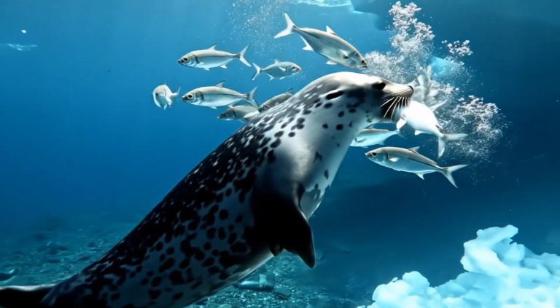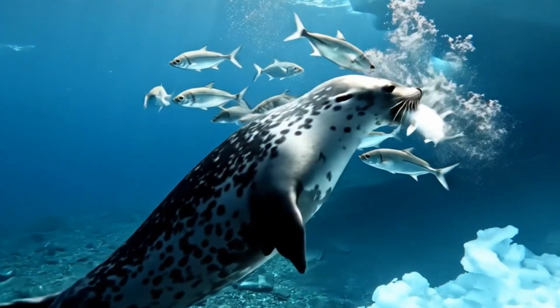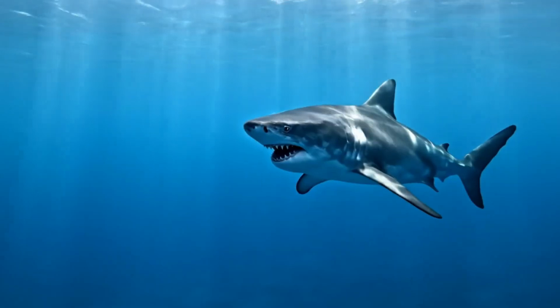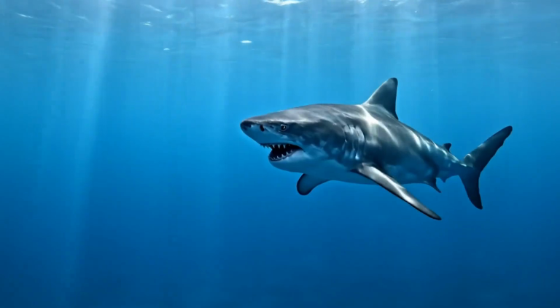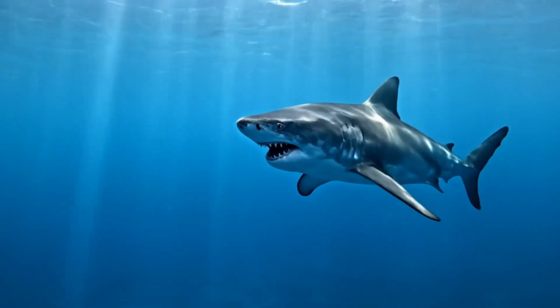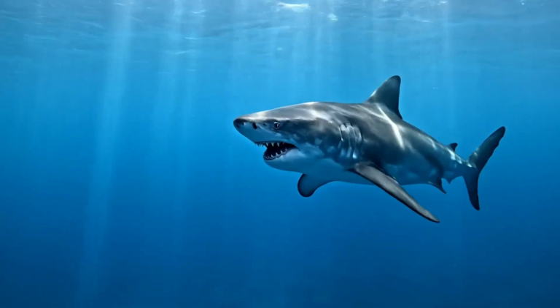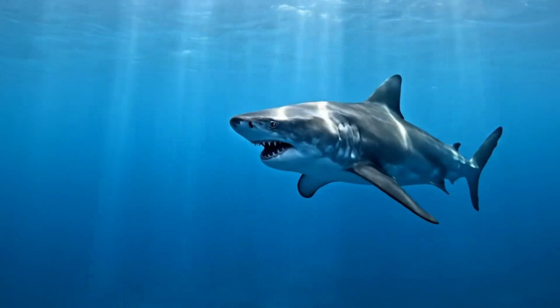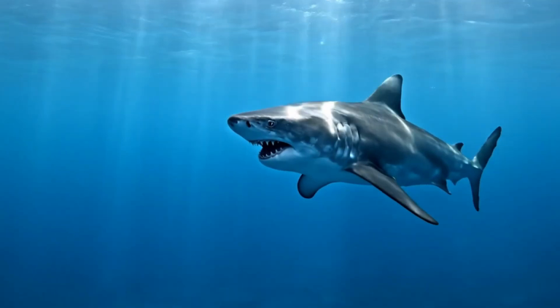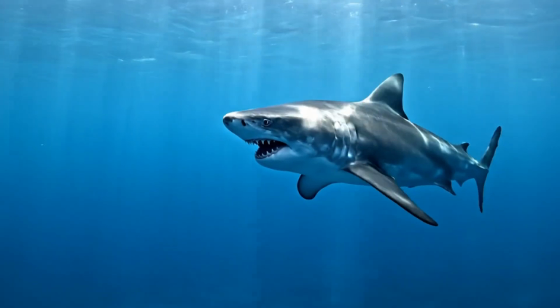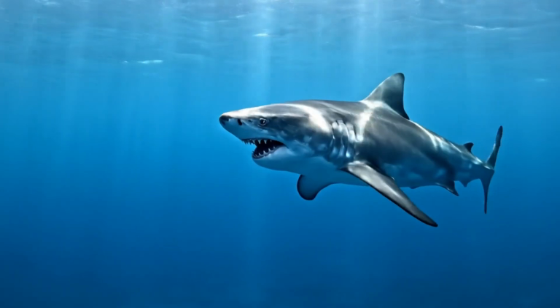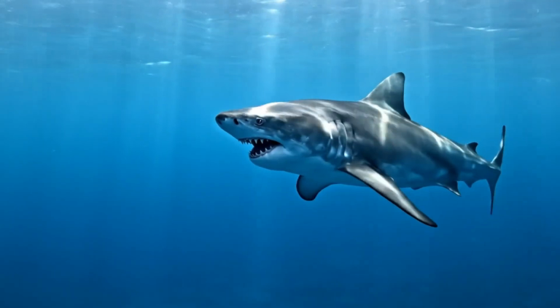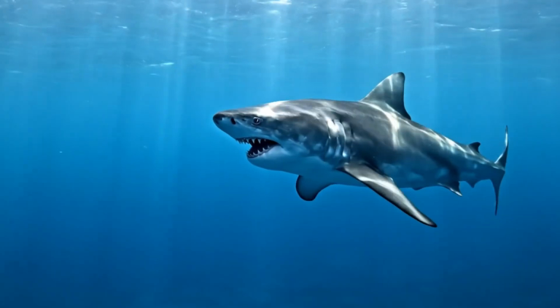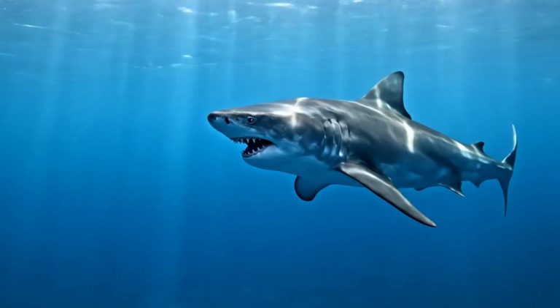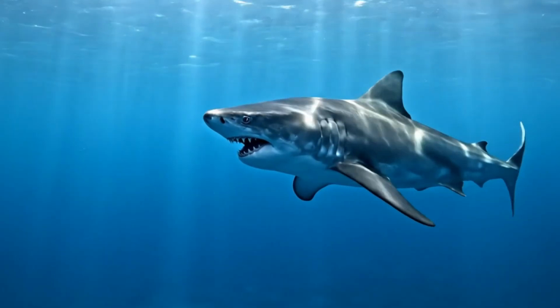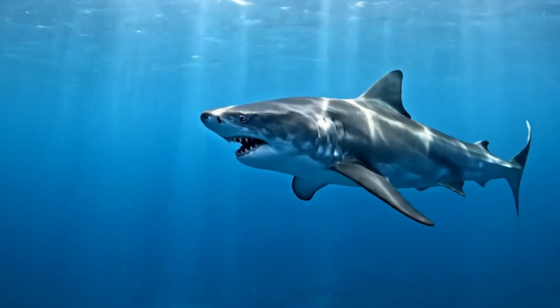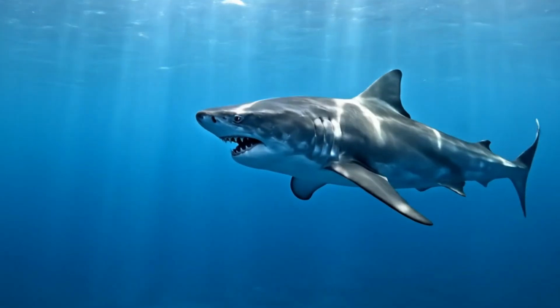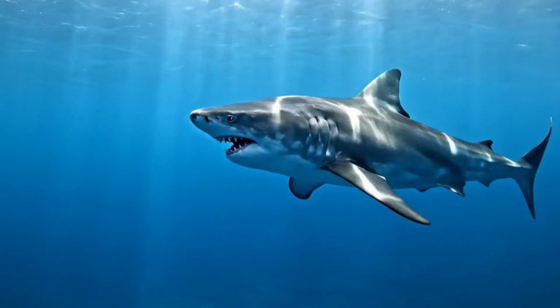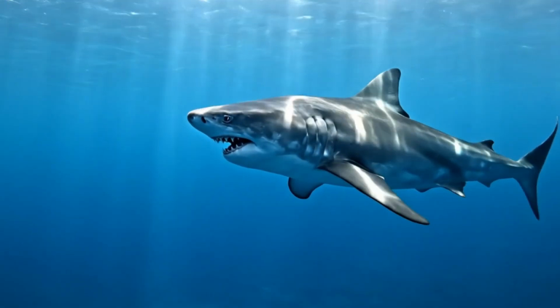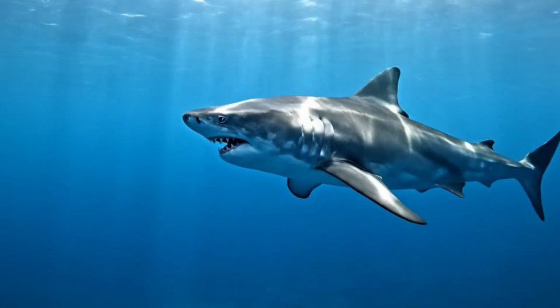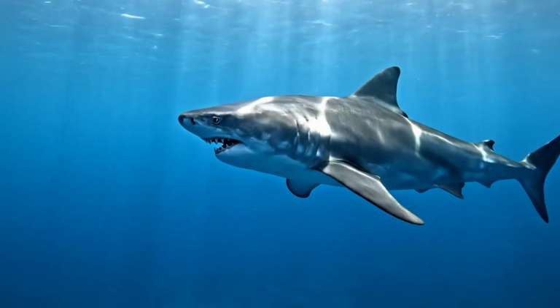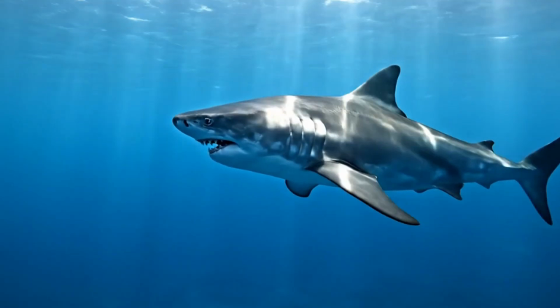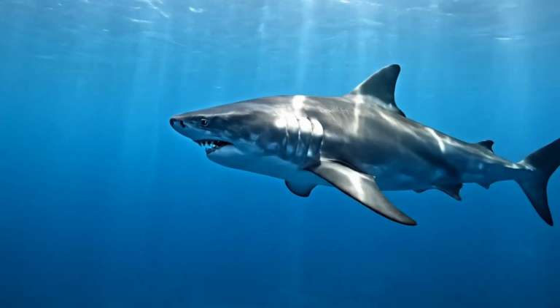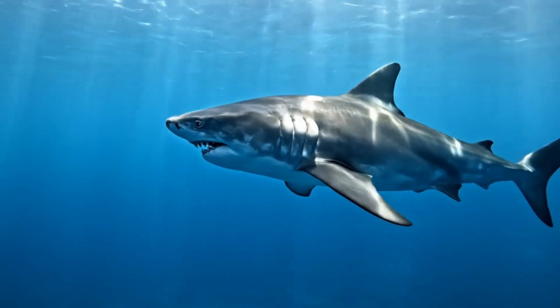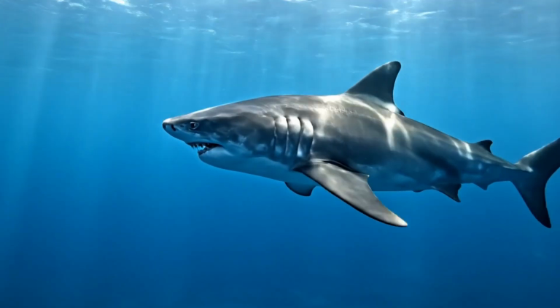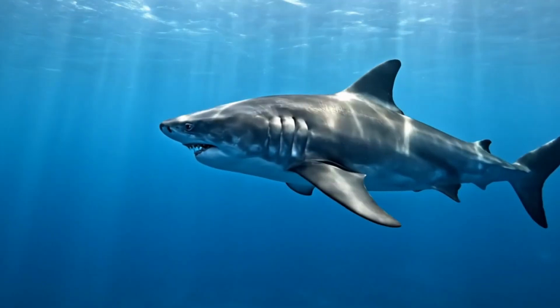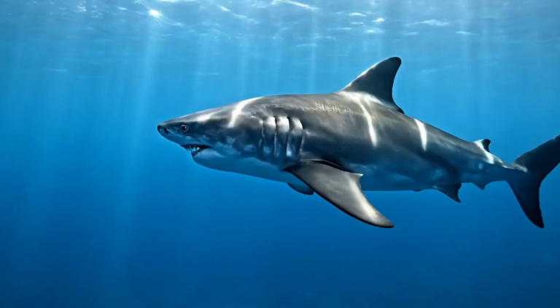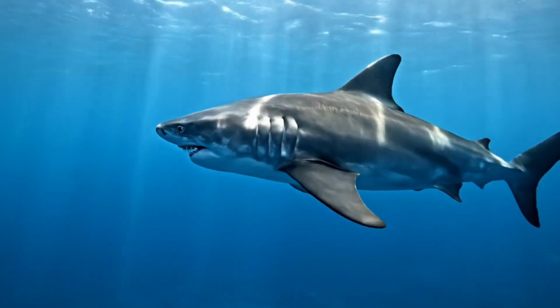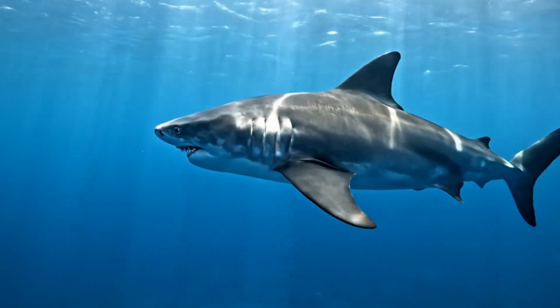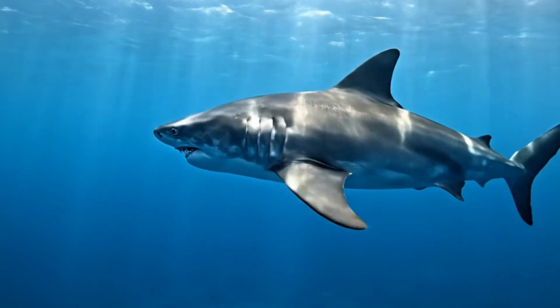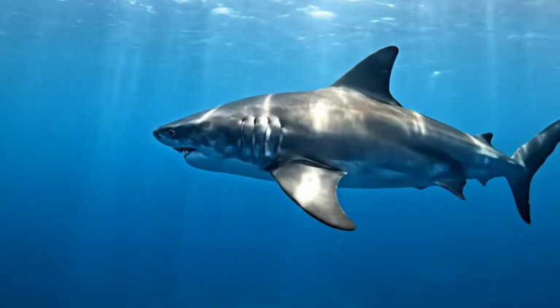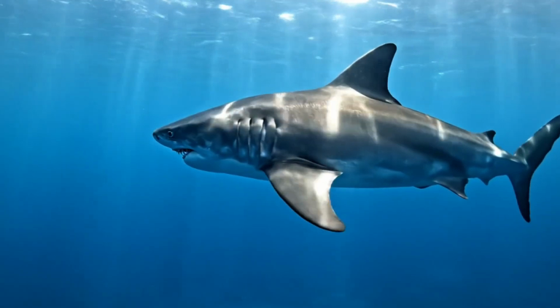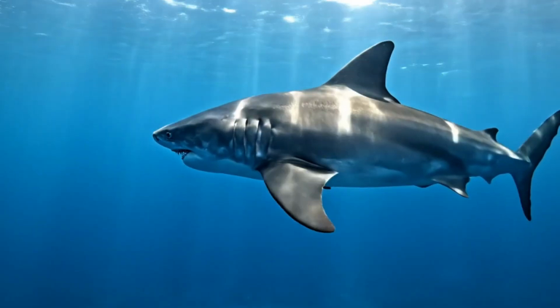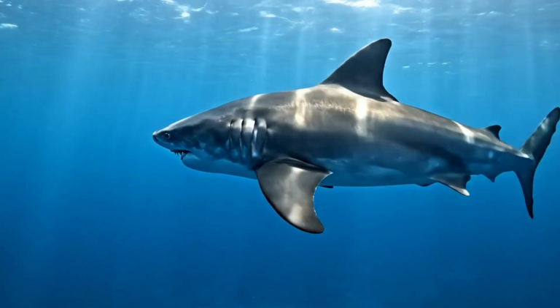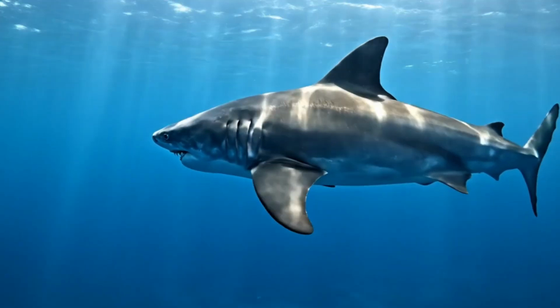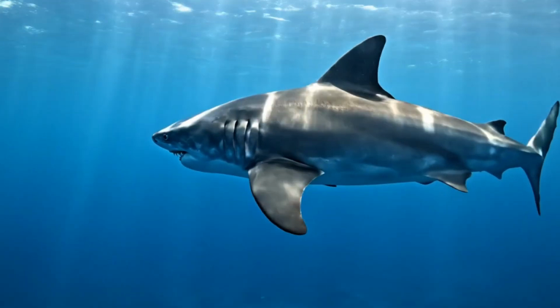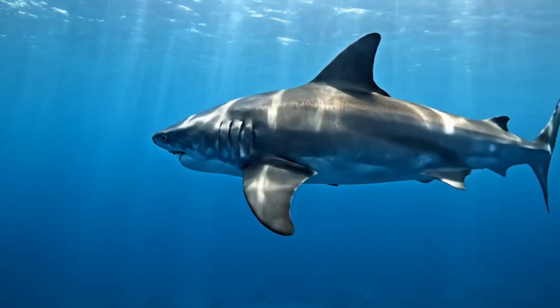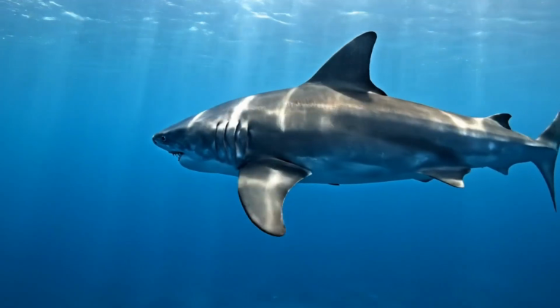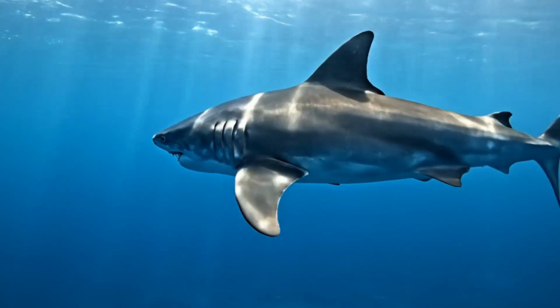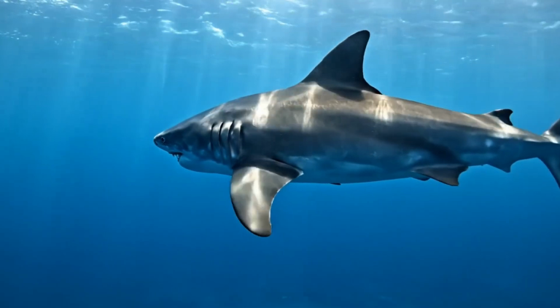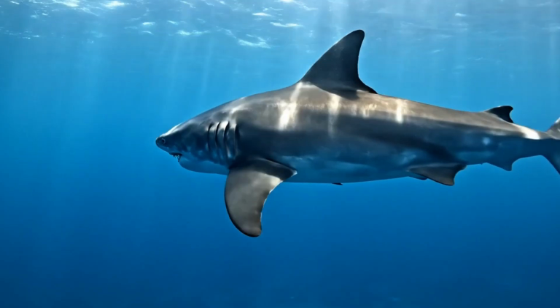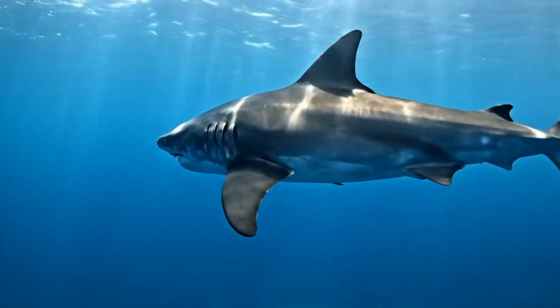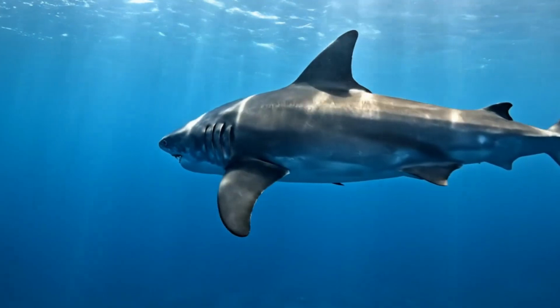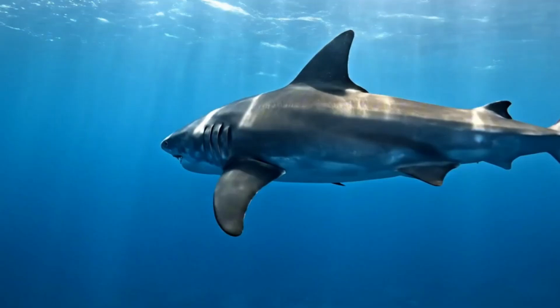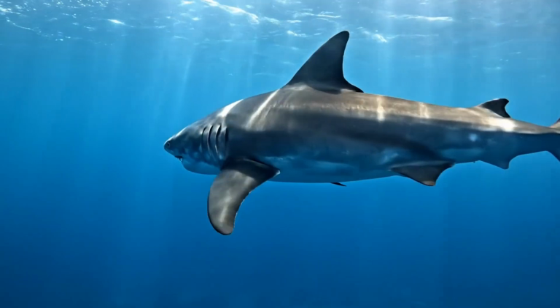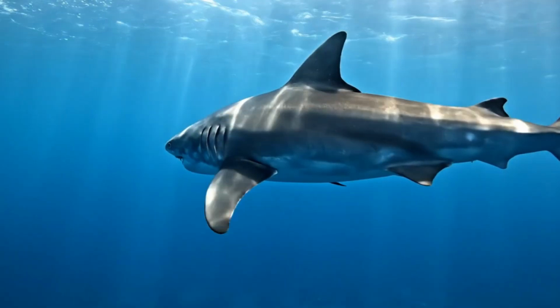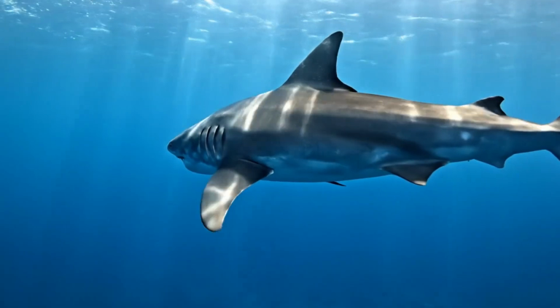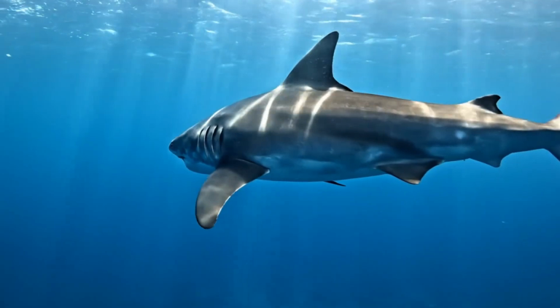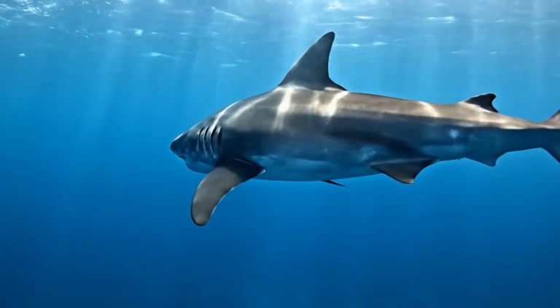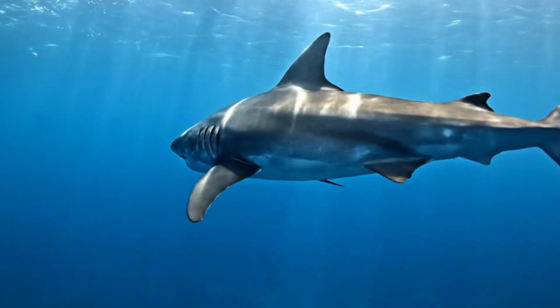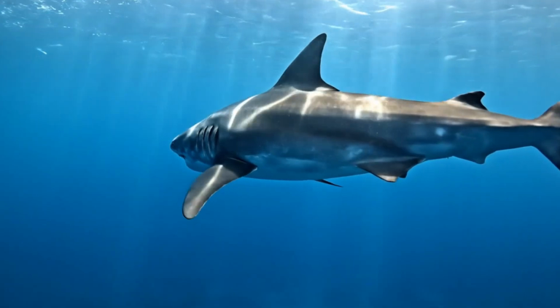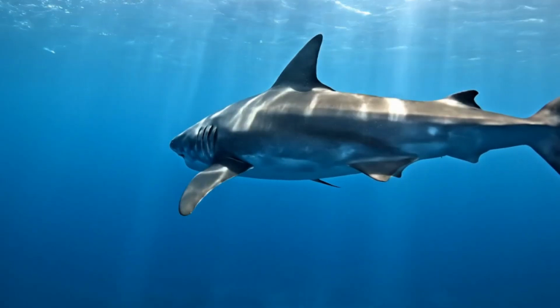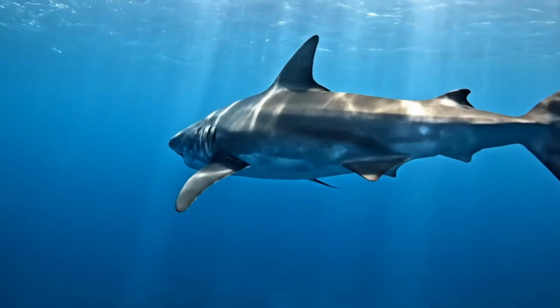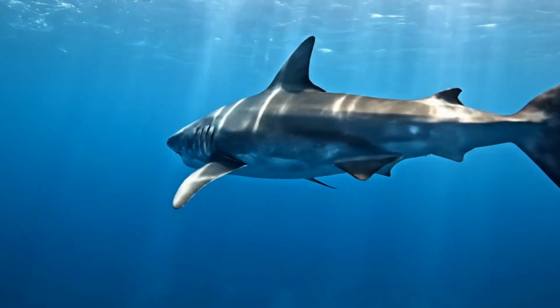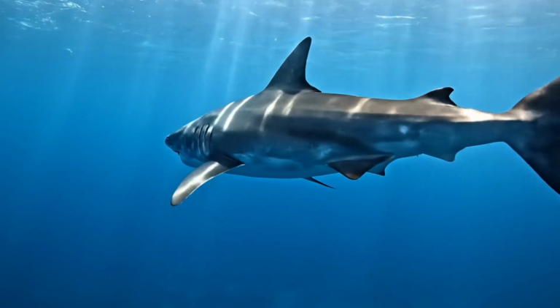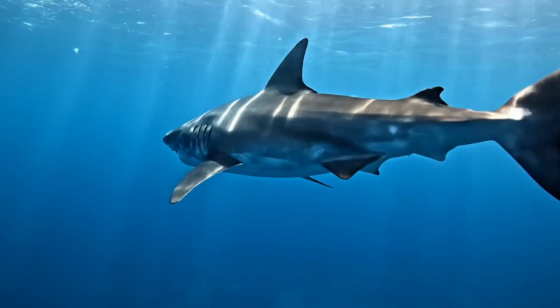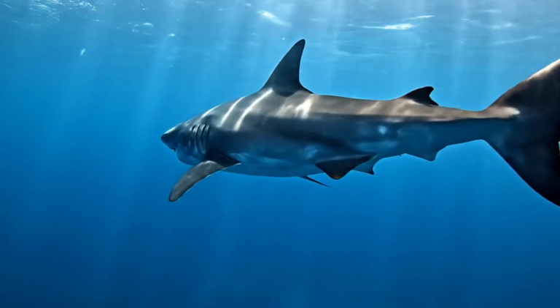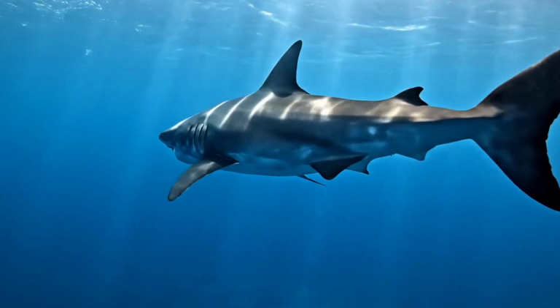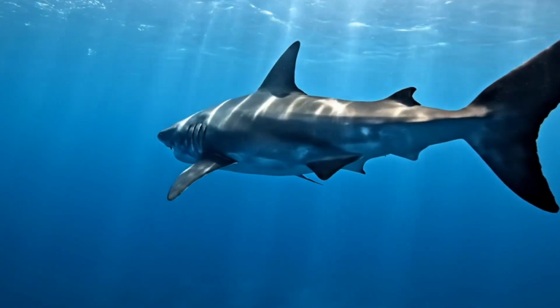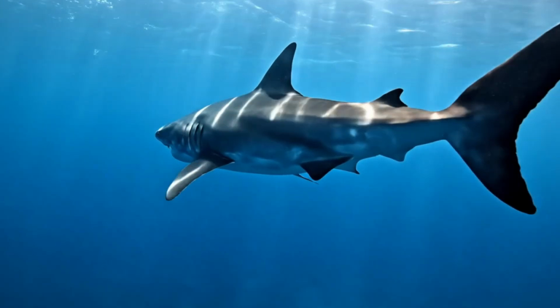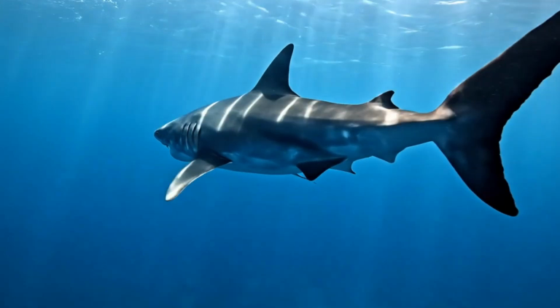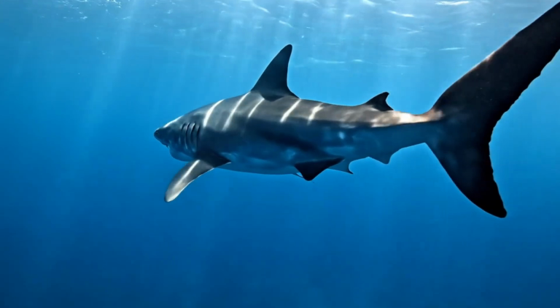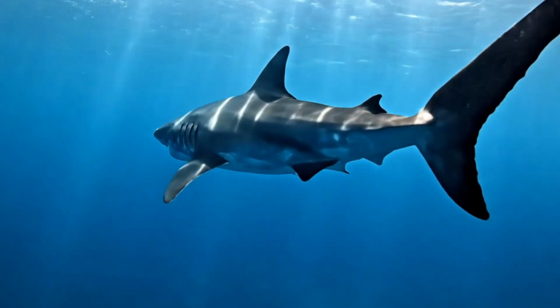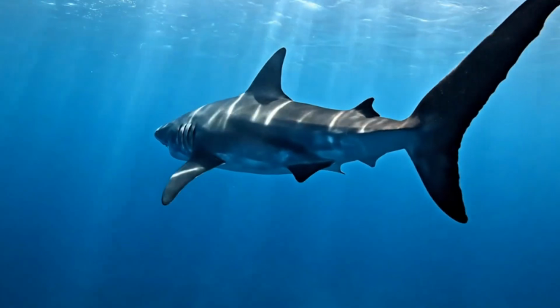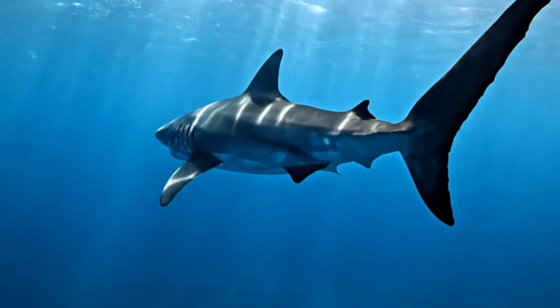This is the great white shark. It's gray and white, living in oceans around Australia and South Africa. It's a strong predator.